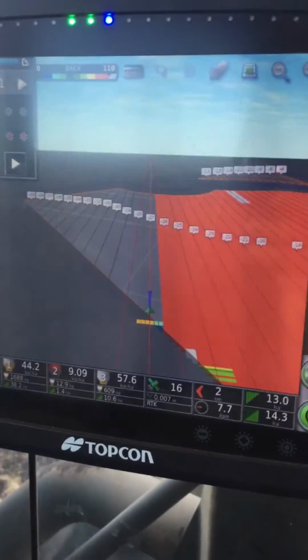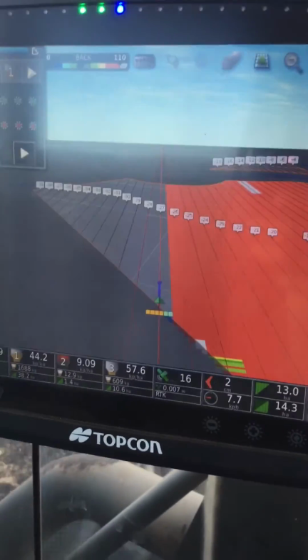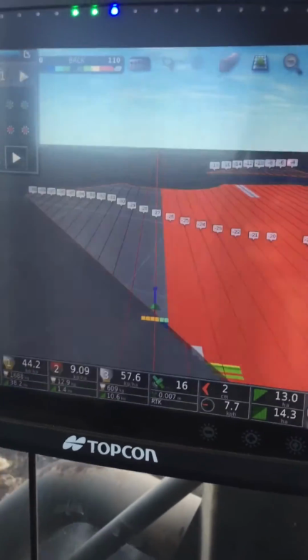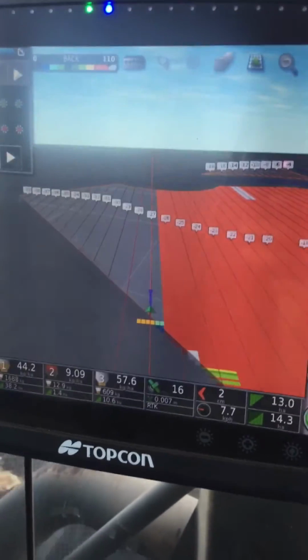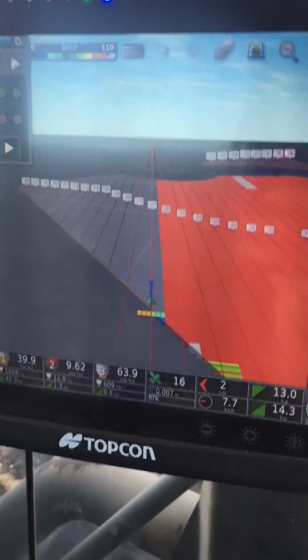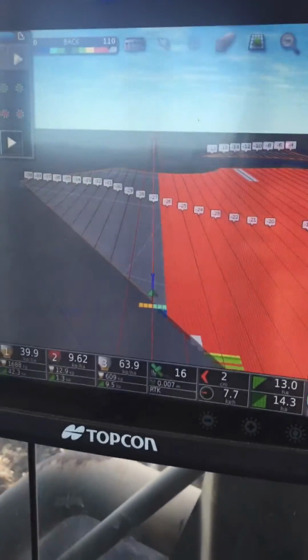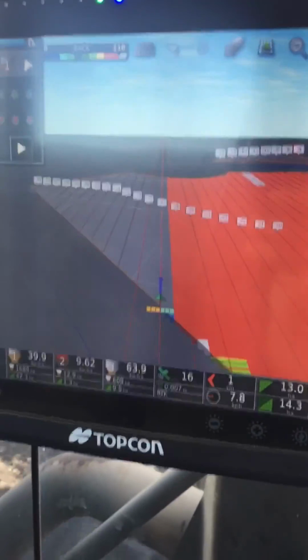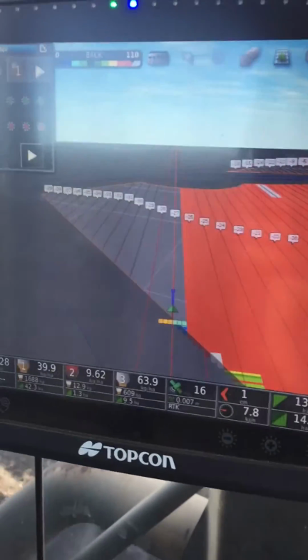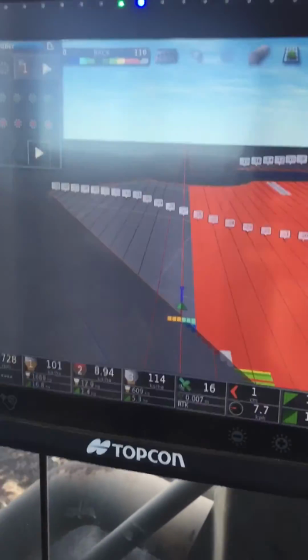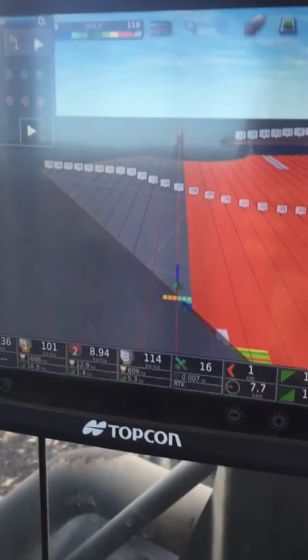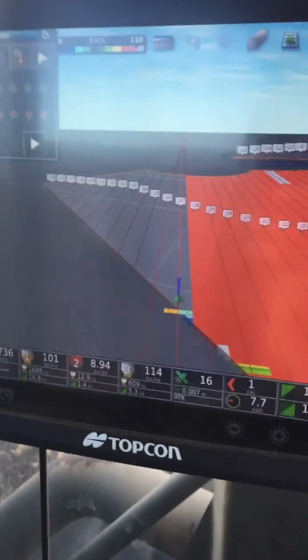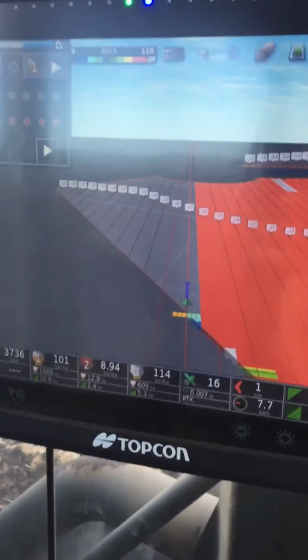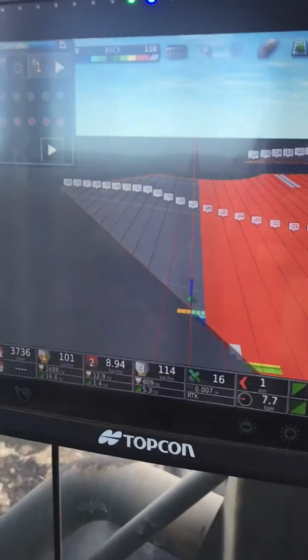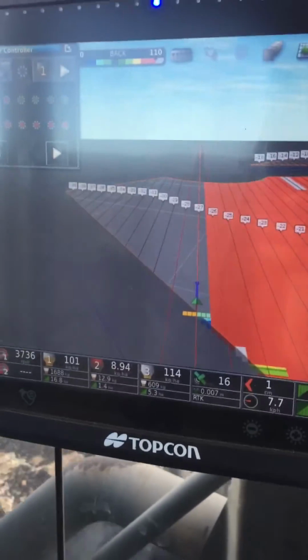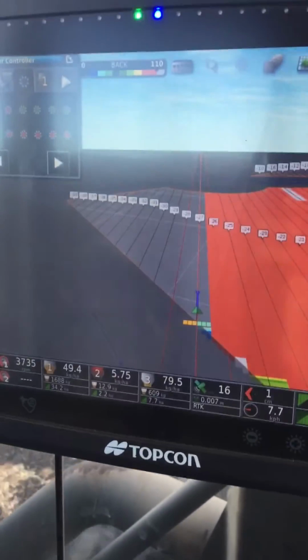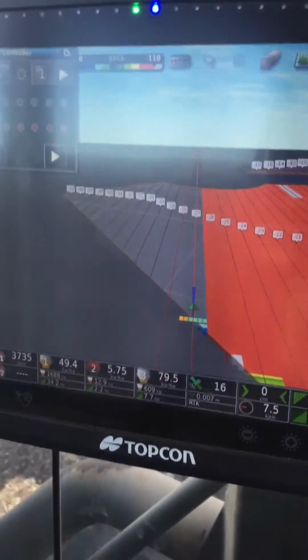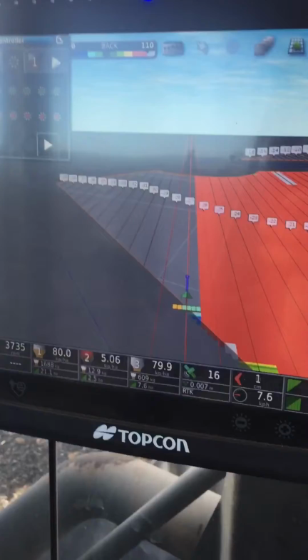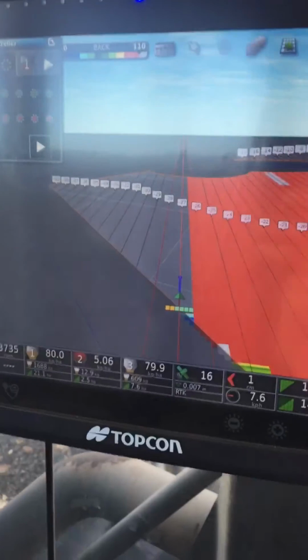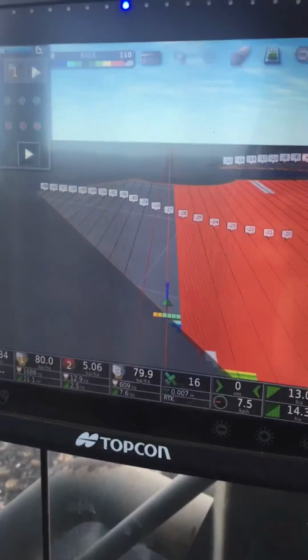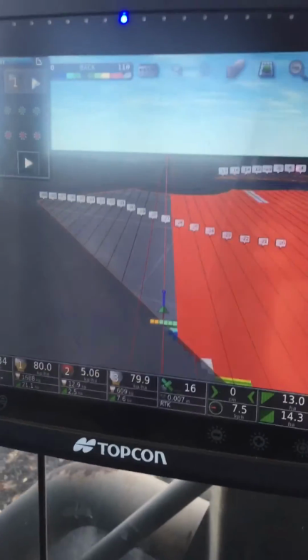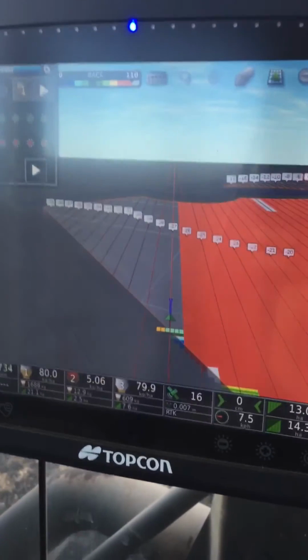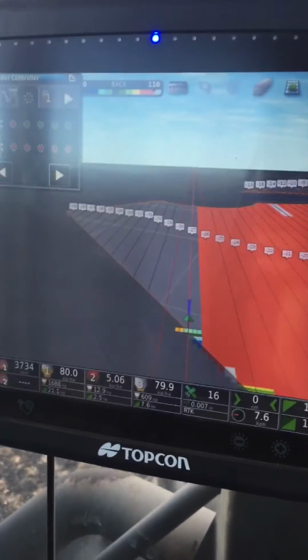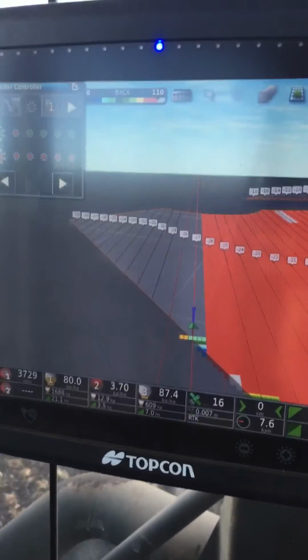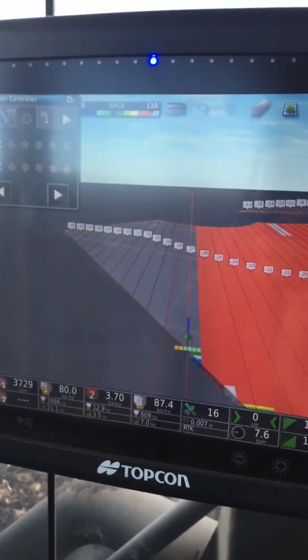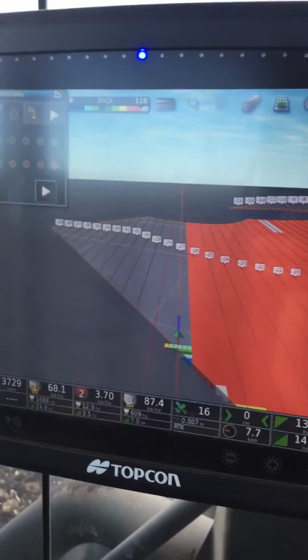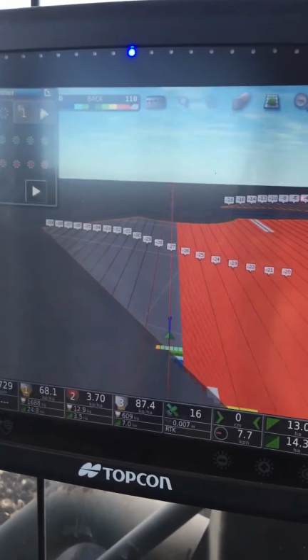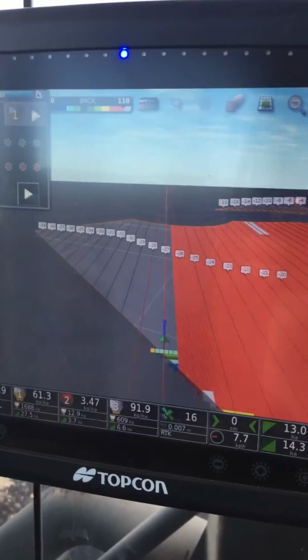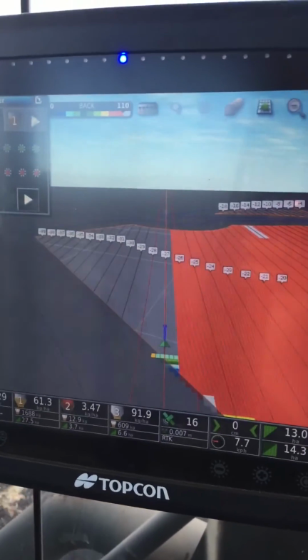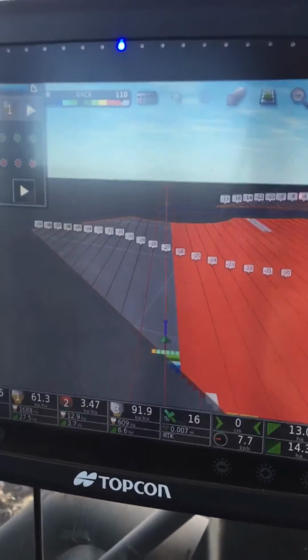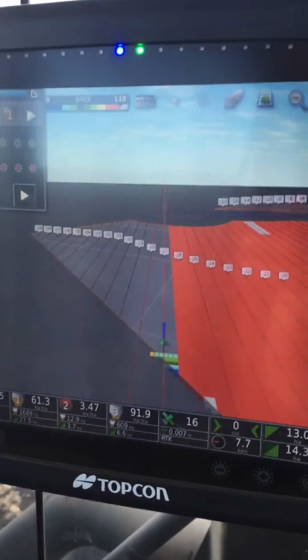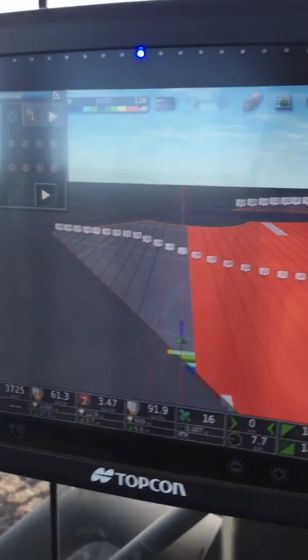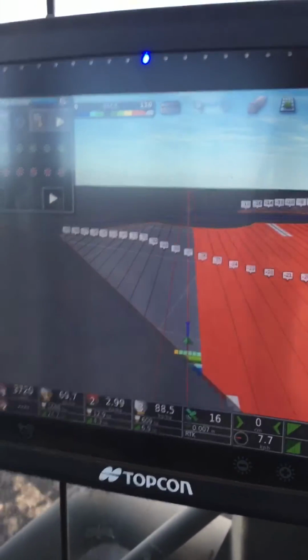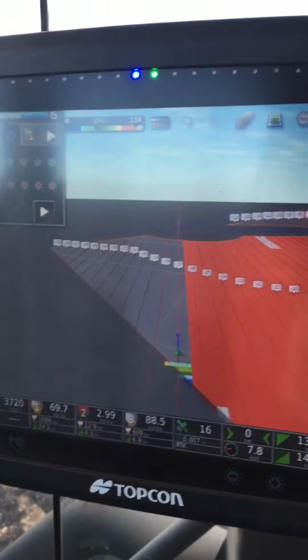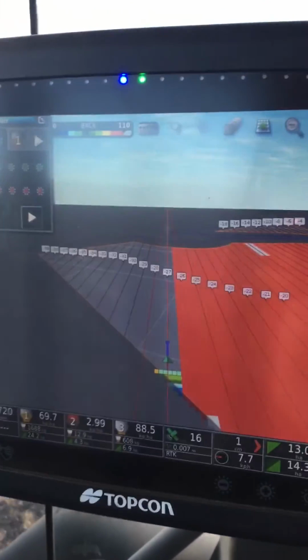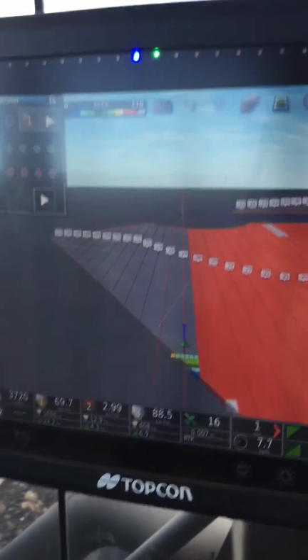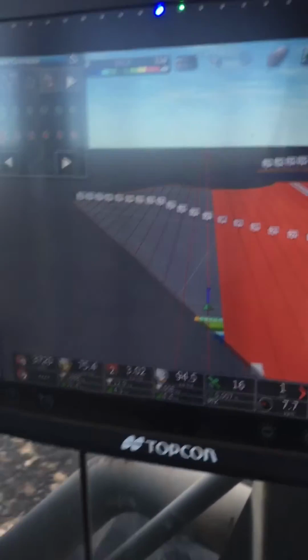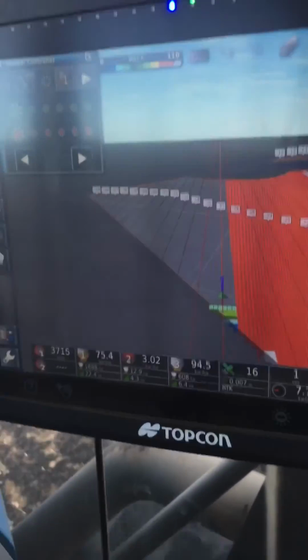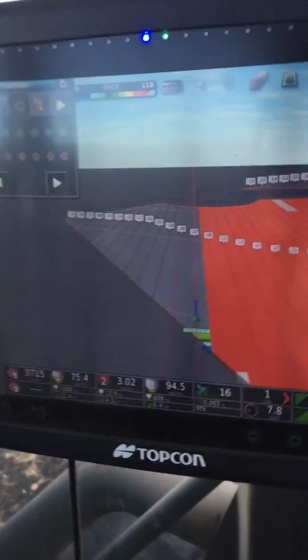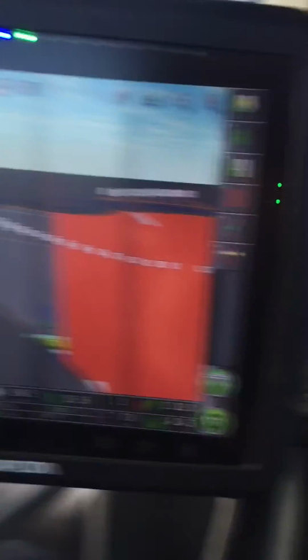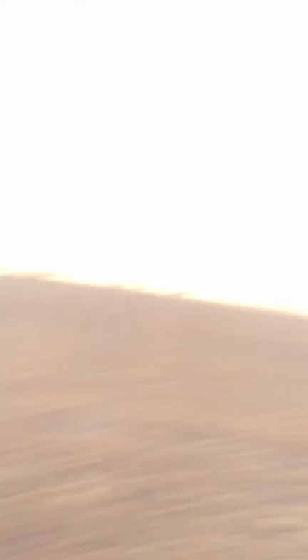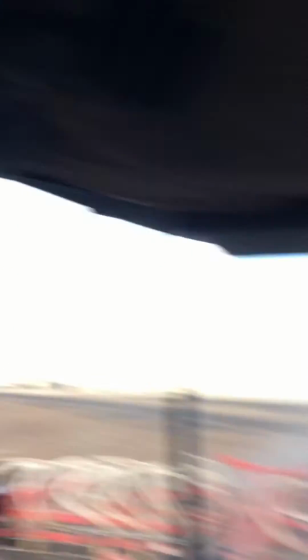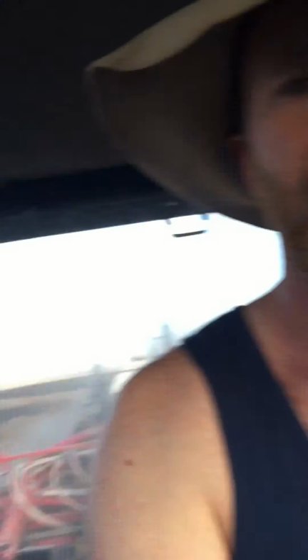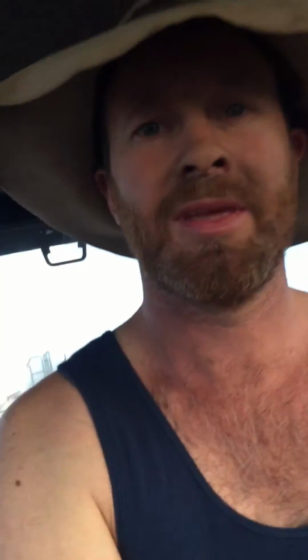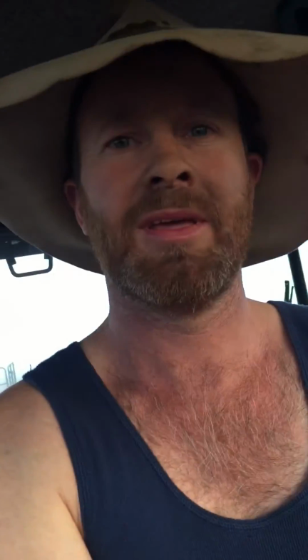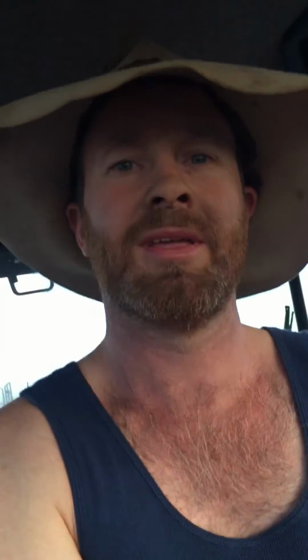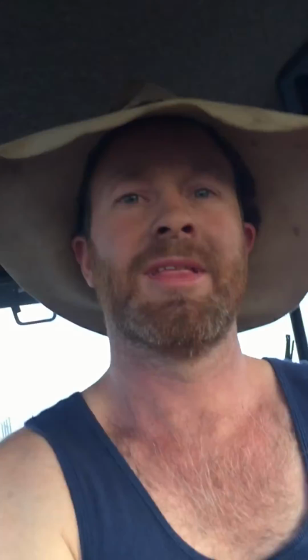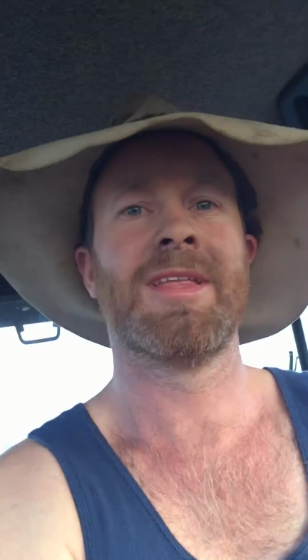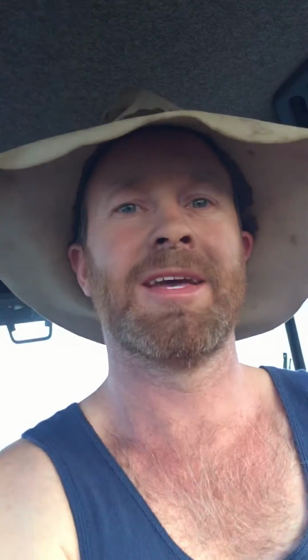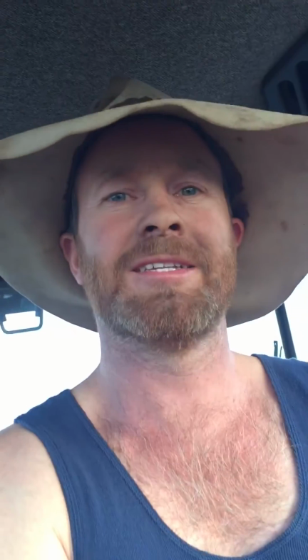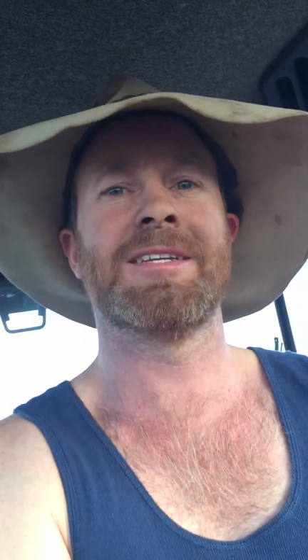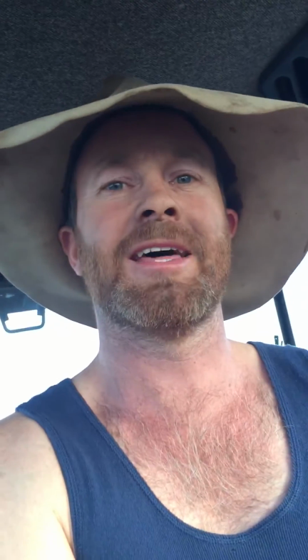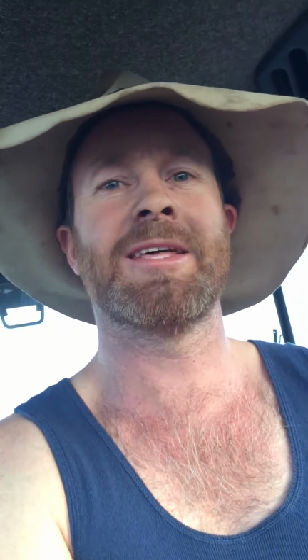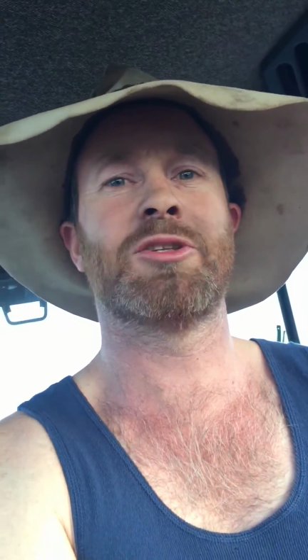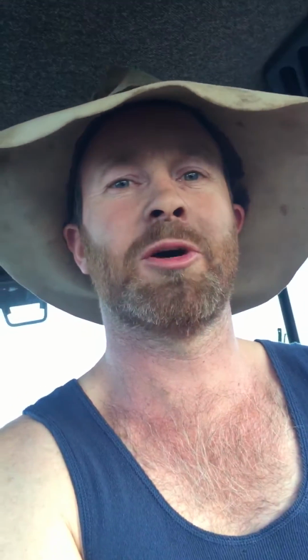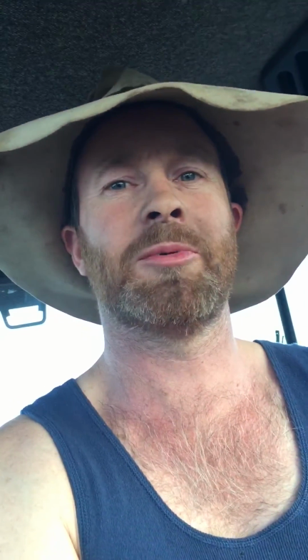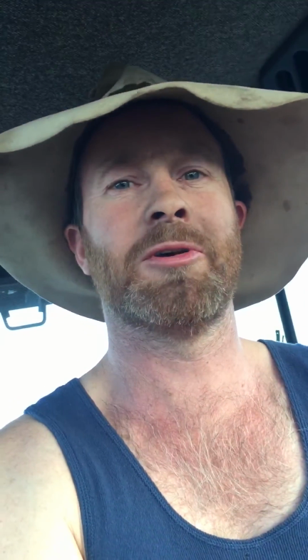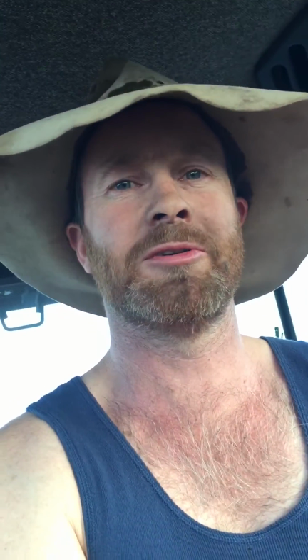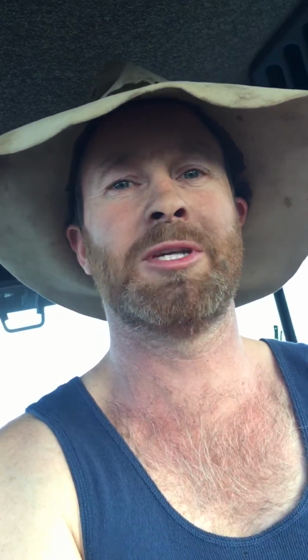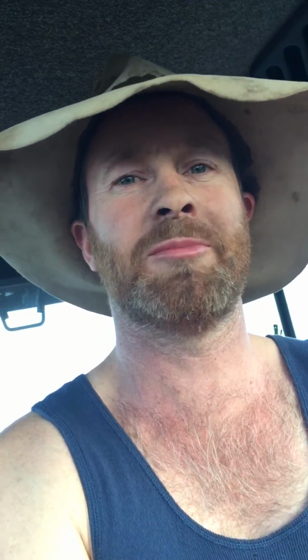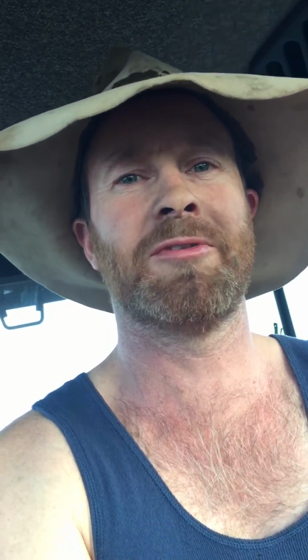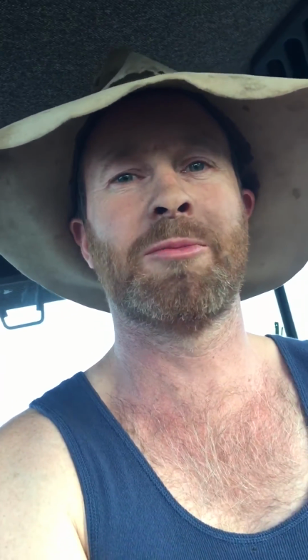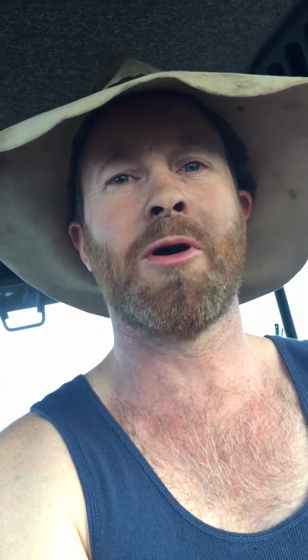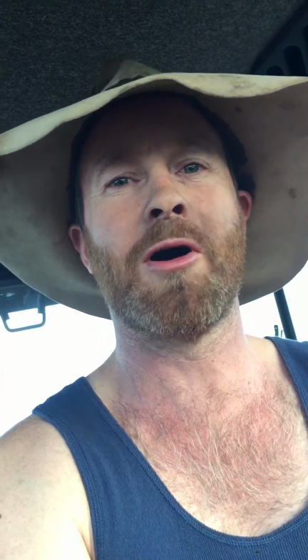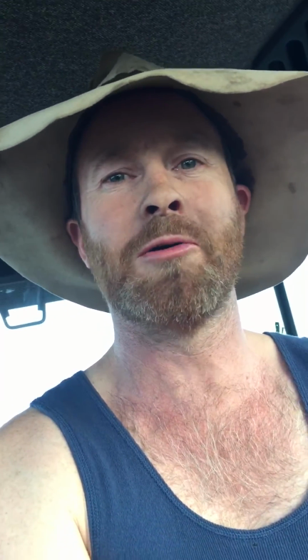And there we go. Don't have to touch the screen — makes life pretty easy. That's another Topcon tip from Wild.